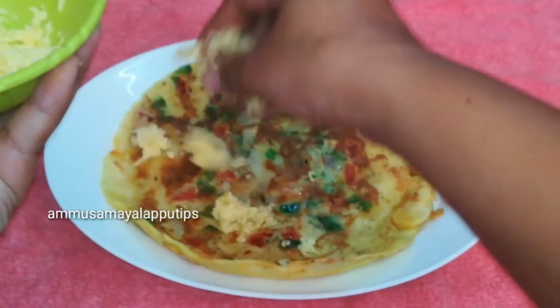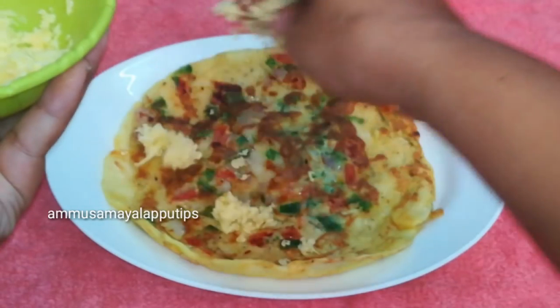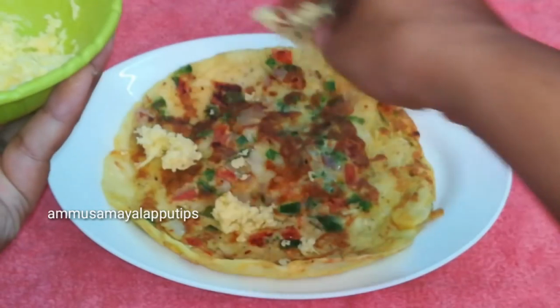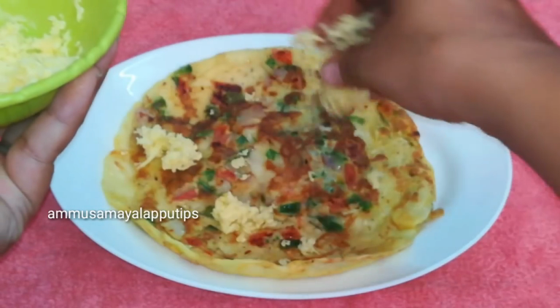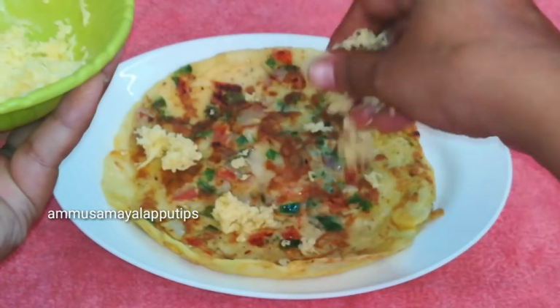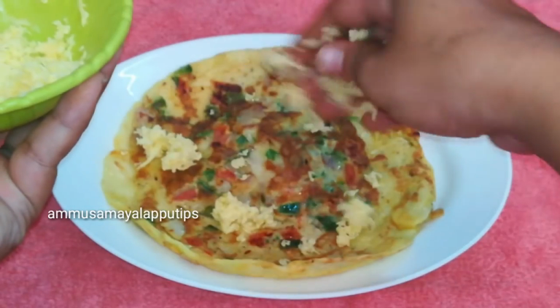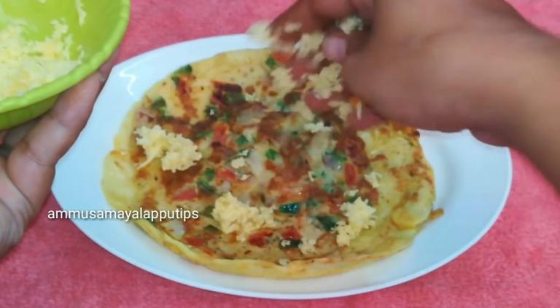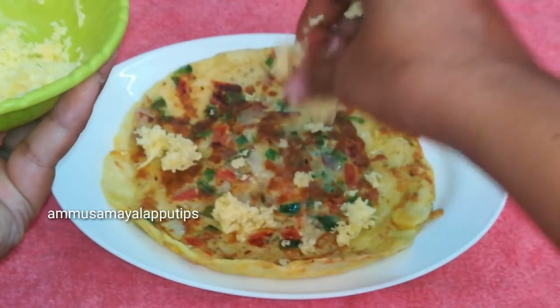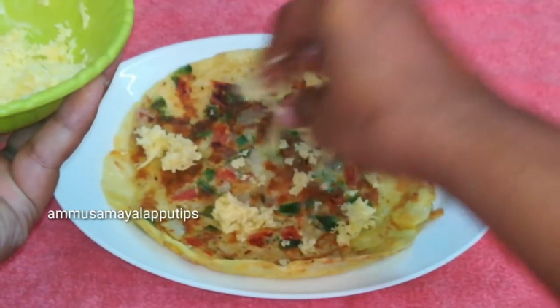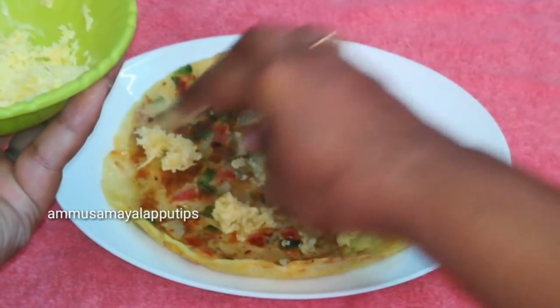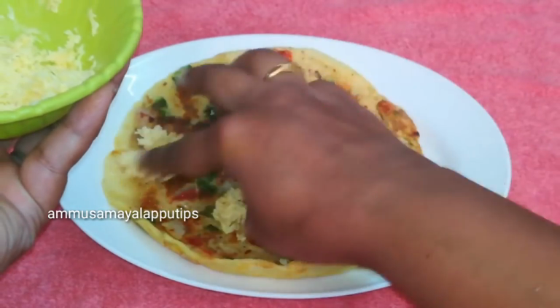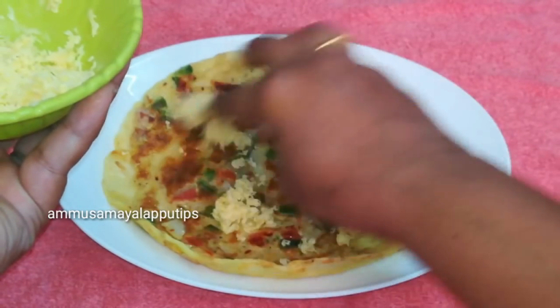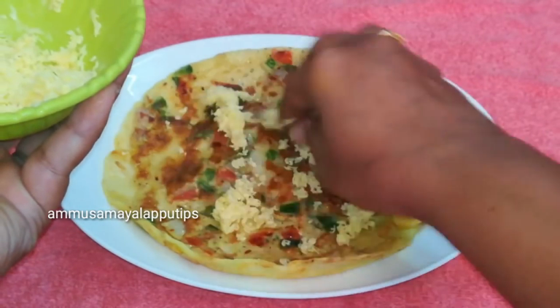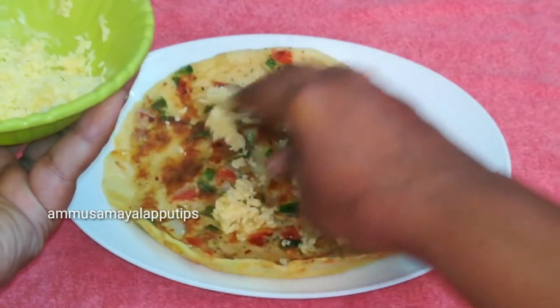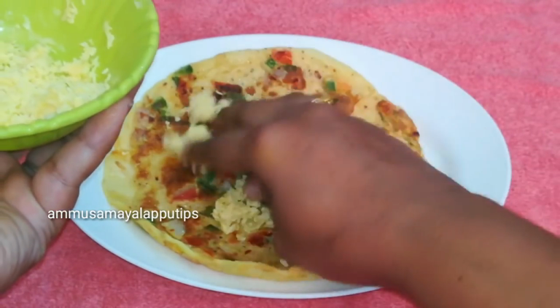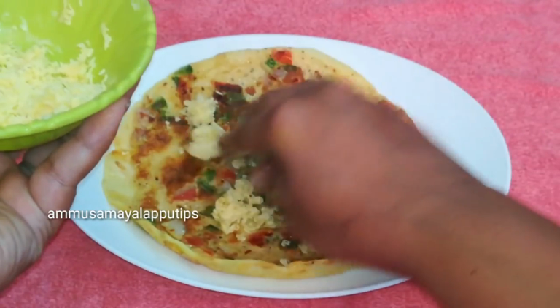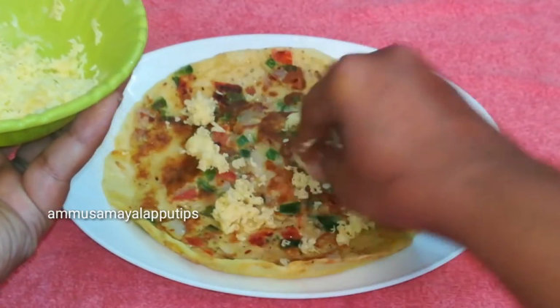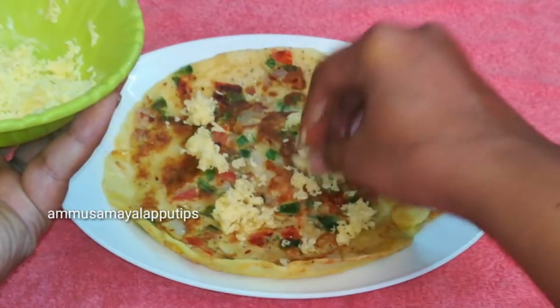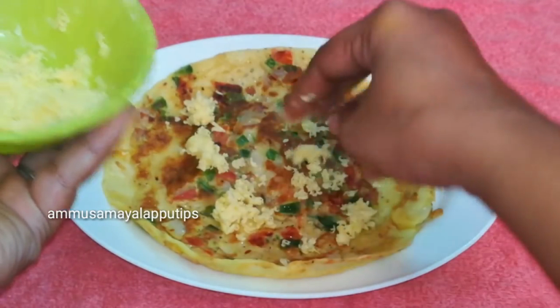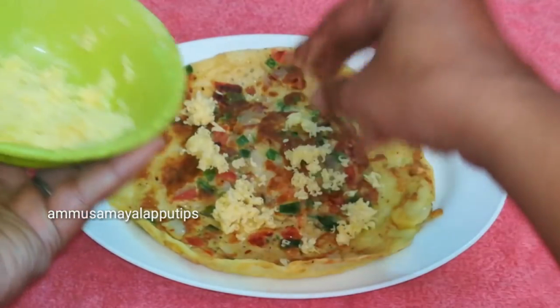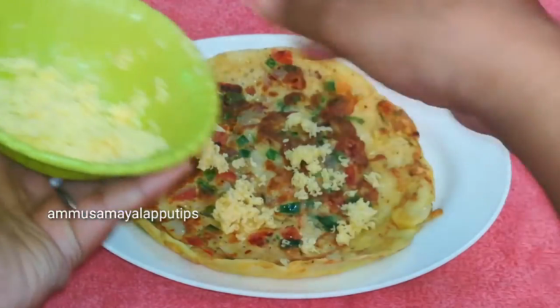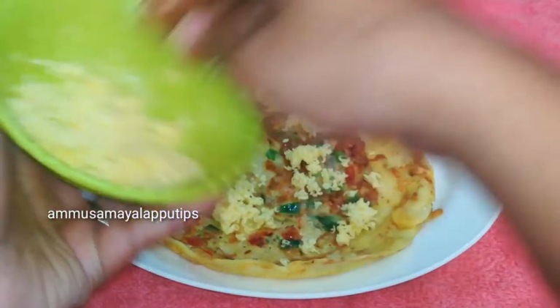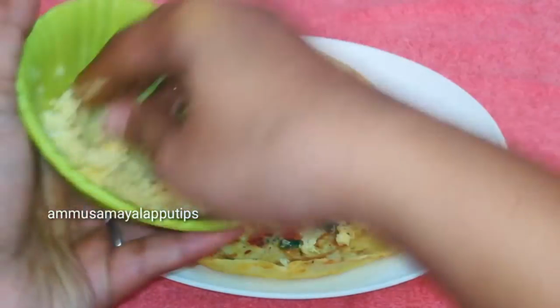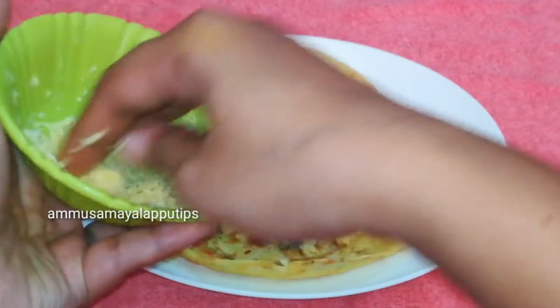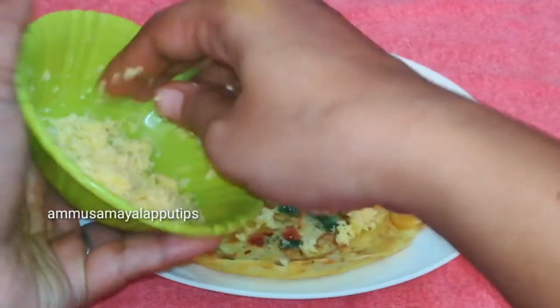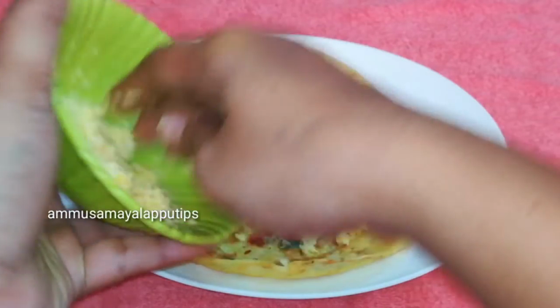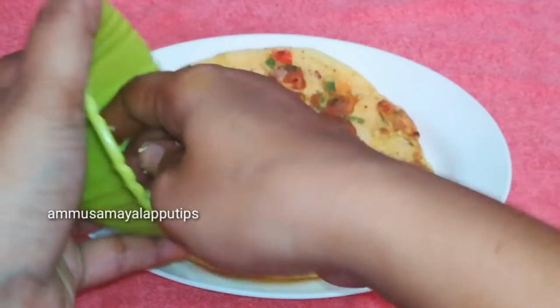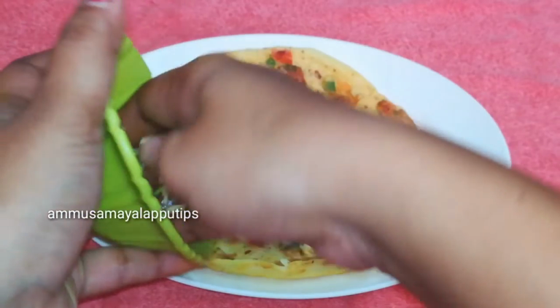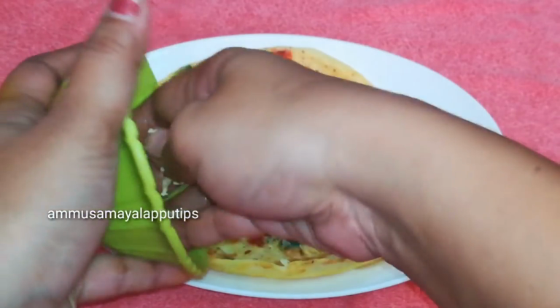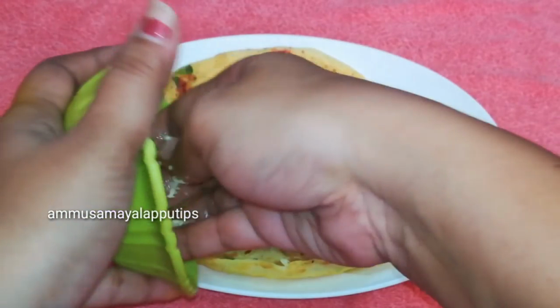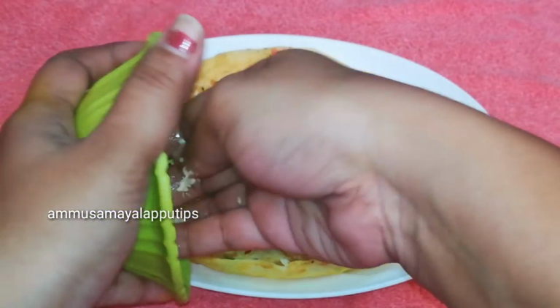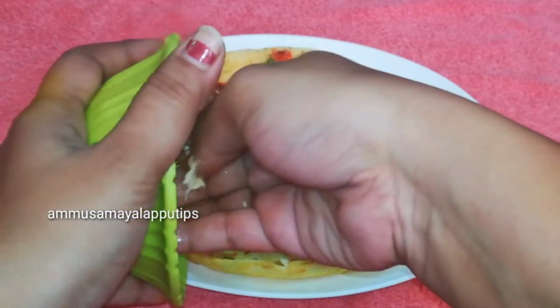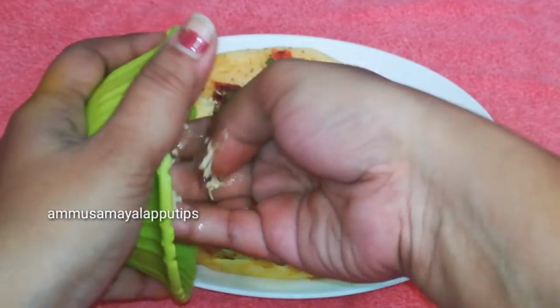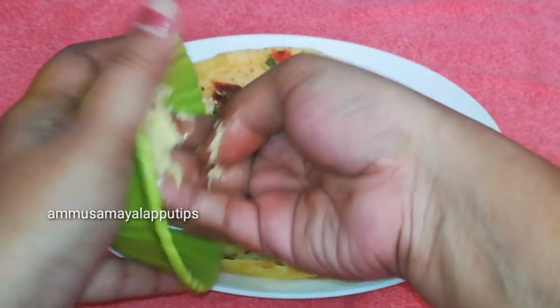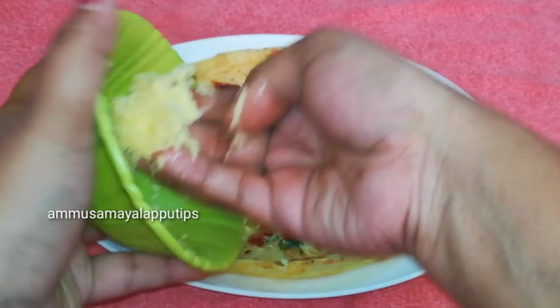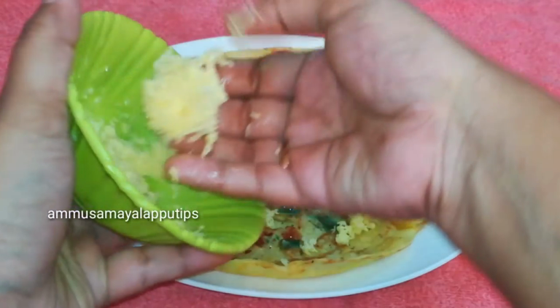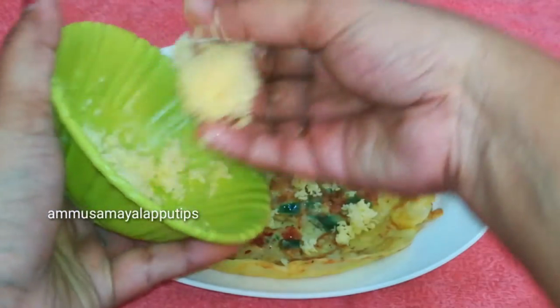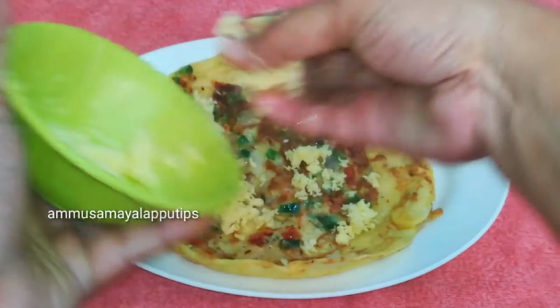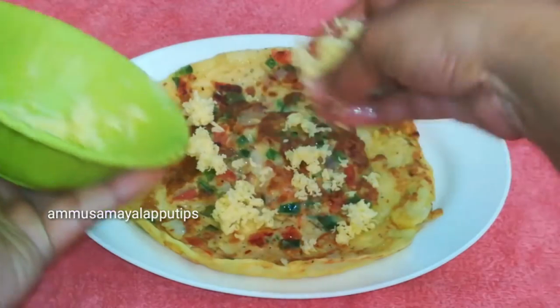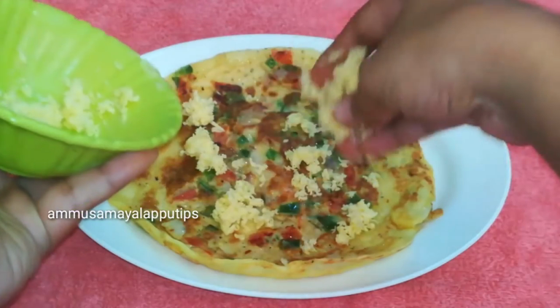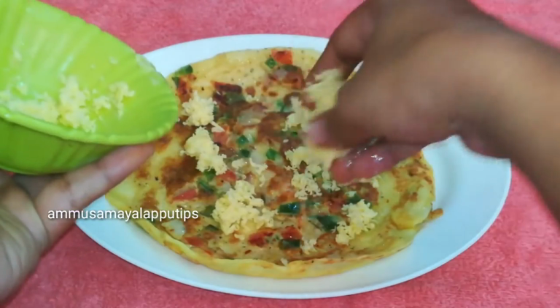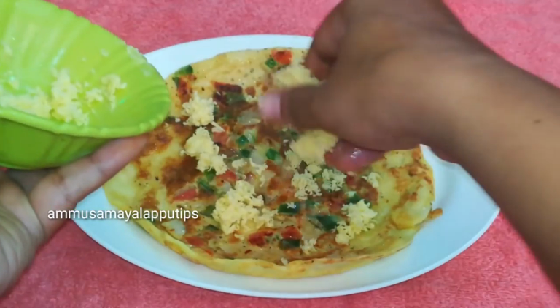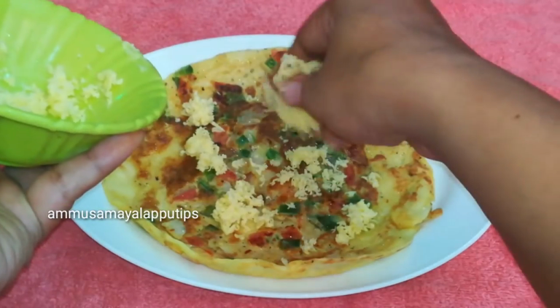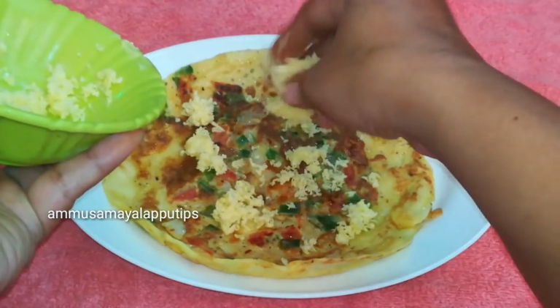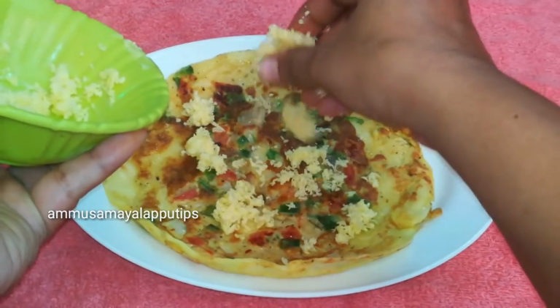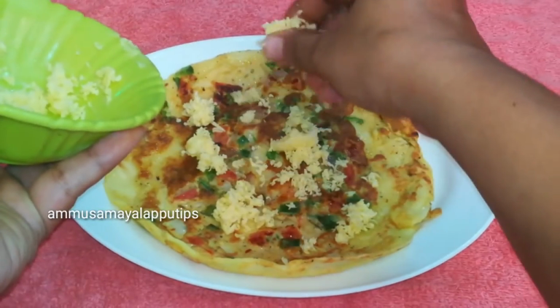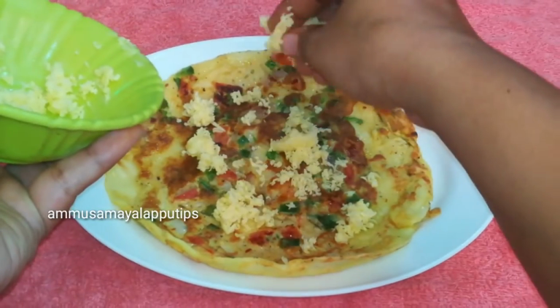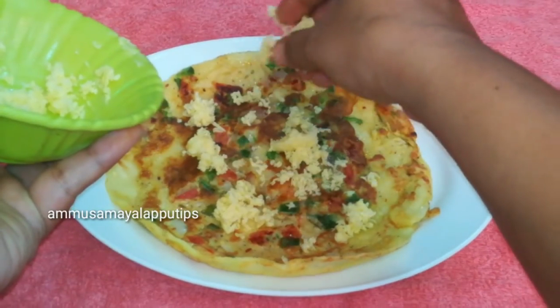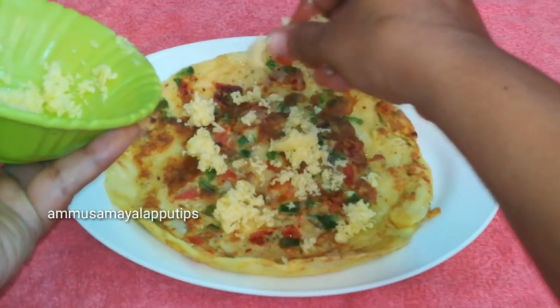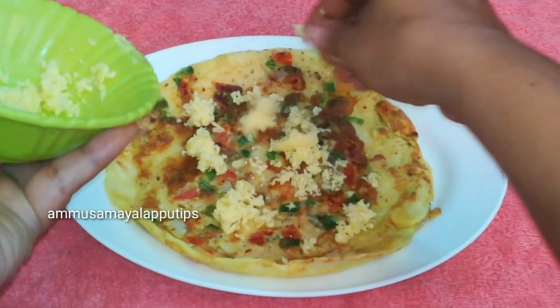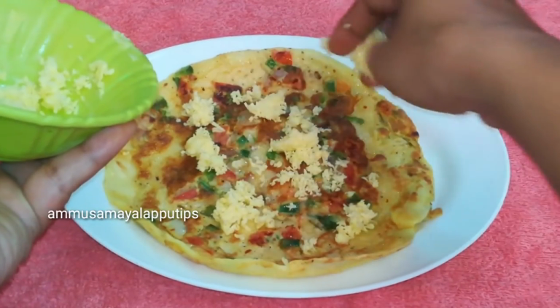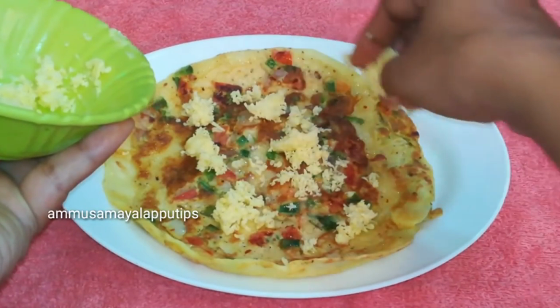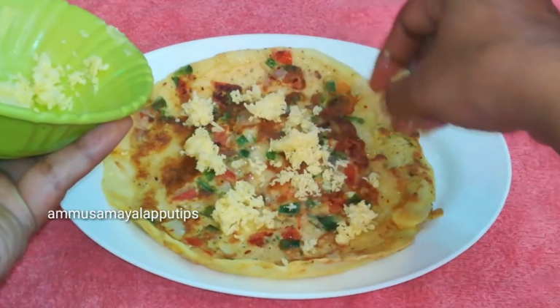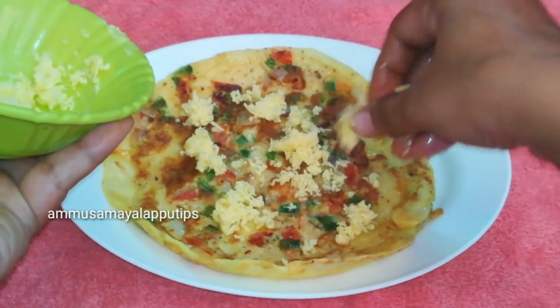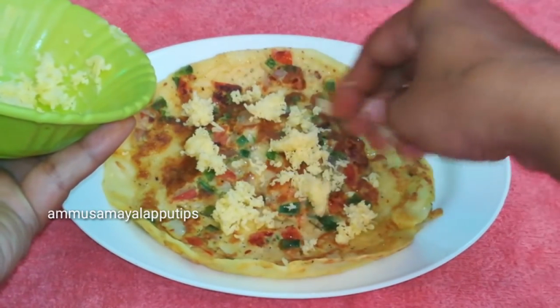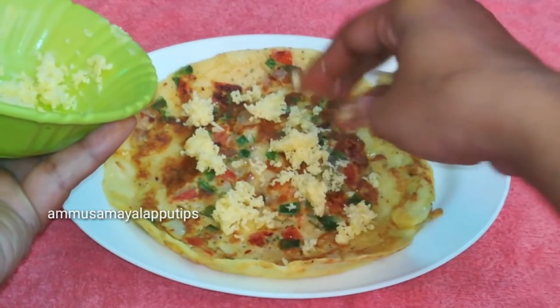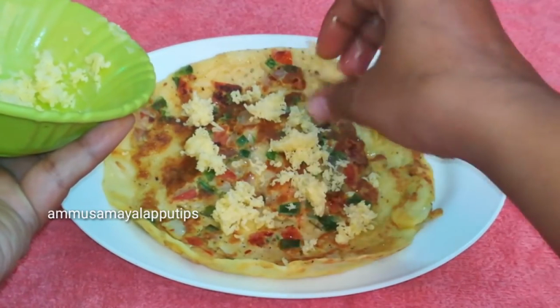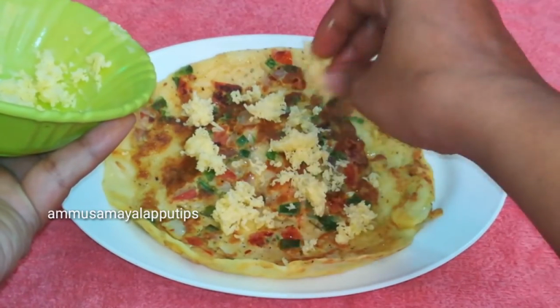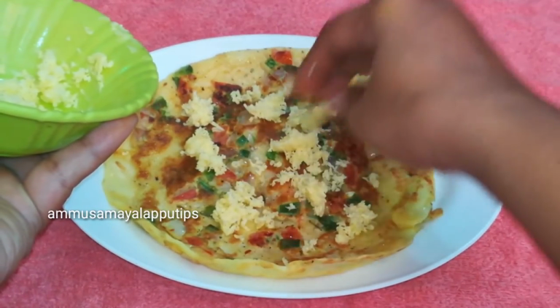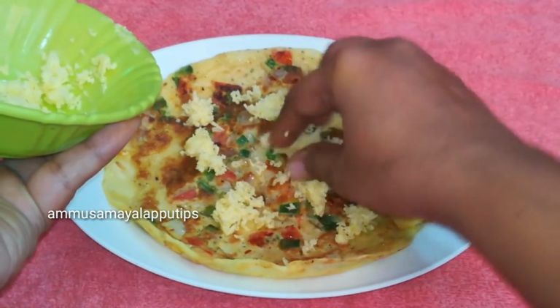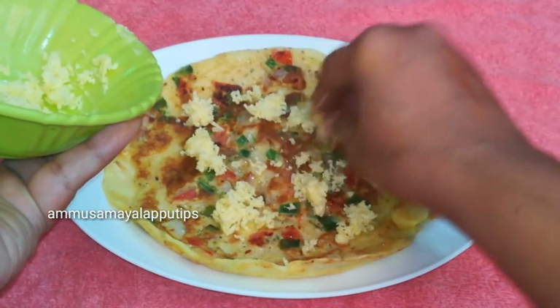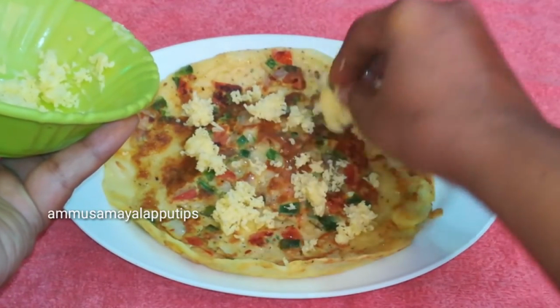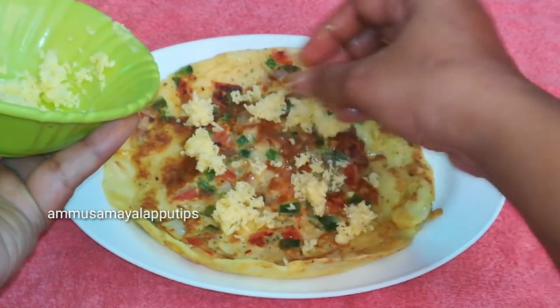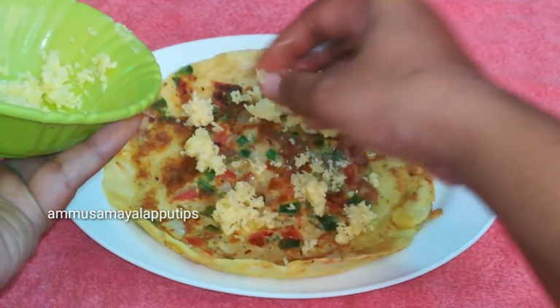Hello friends! Welcome back to our channel. In this channel, we will see how easy it is to eat.